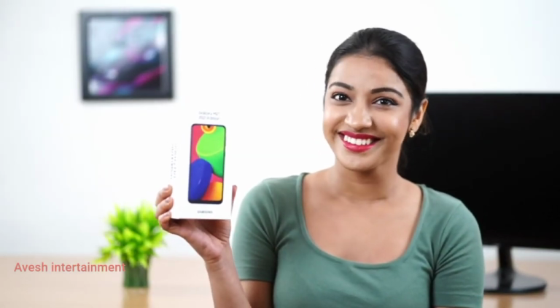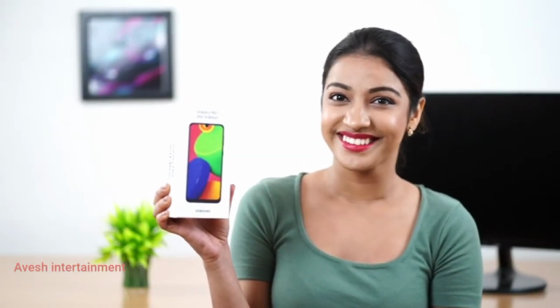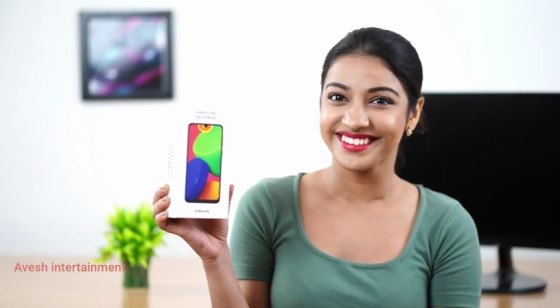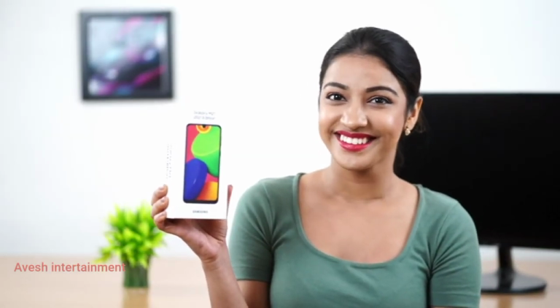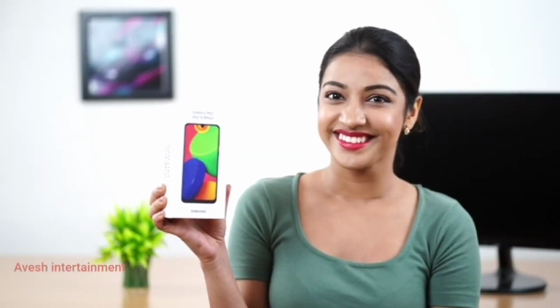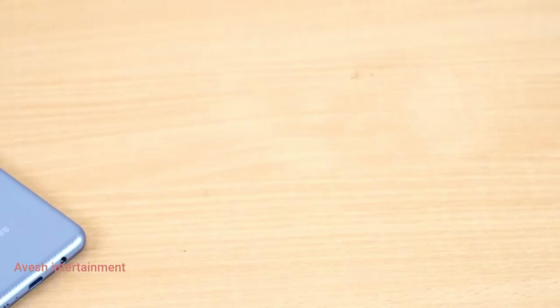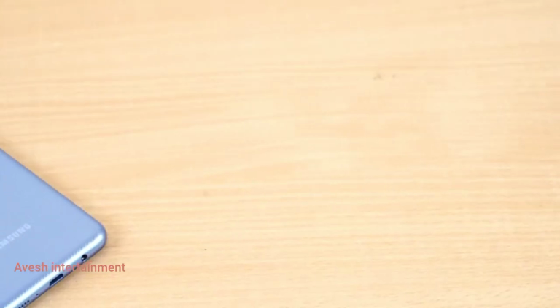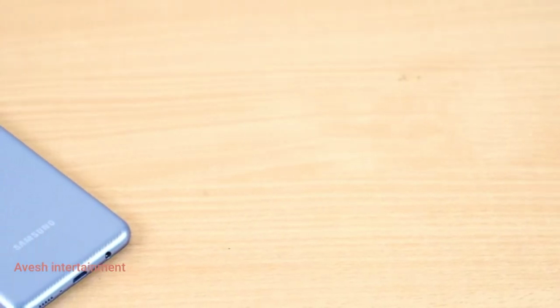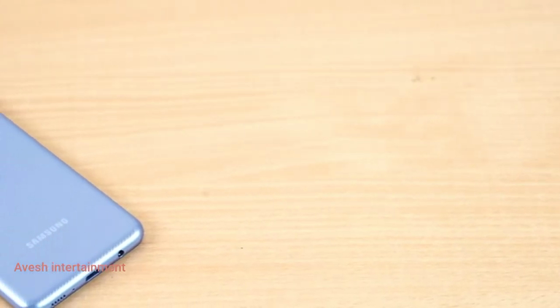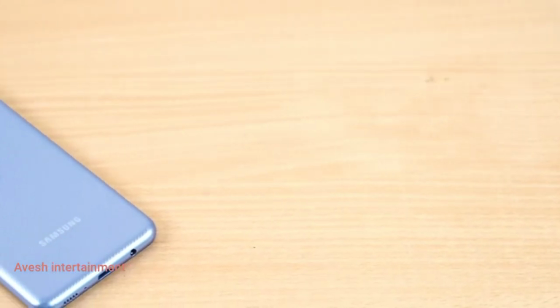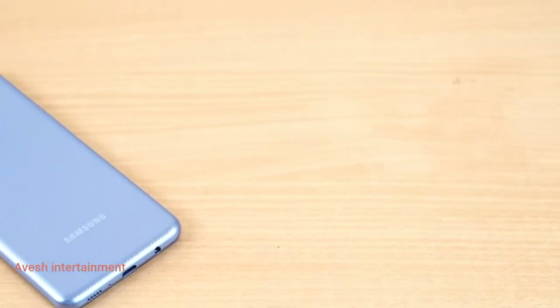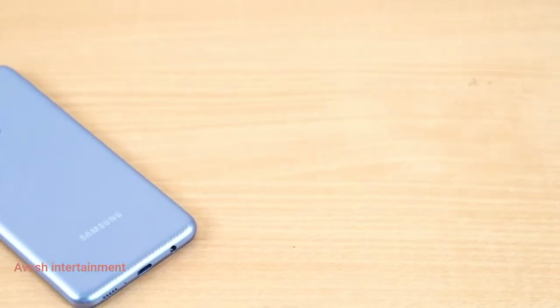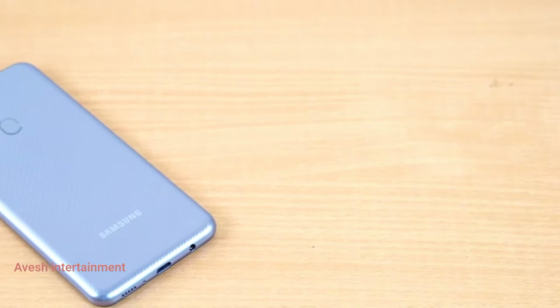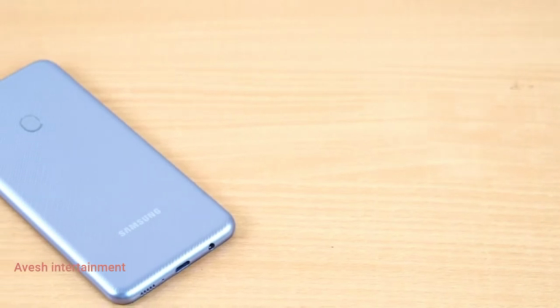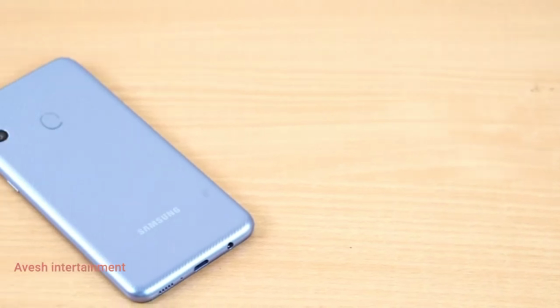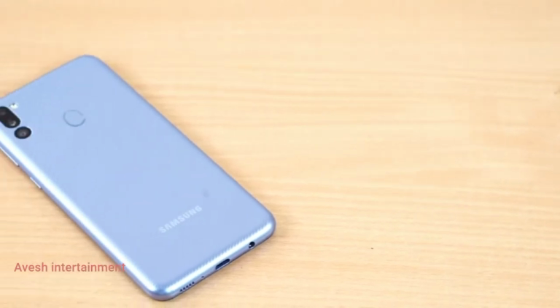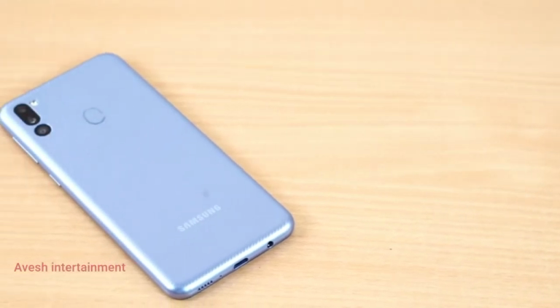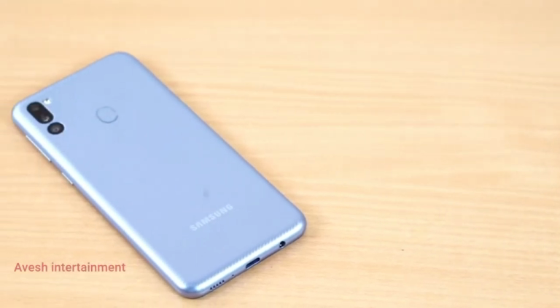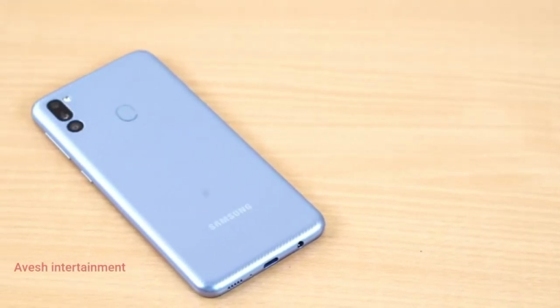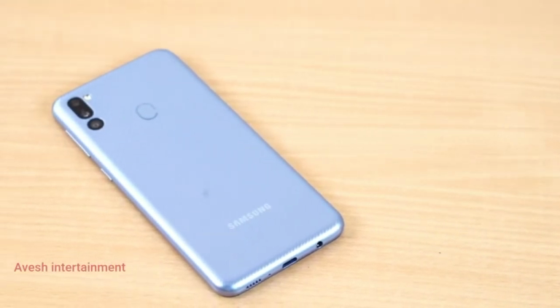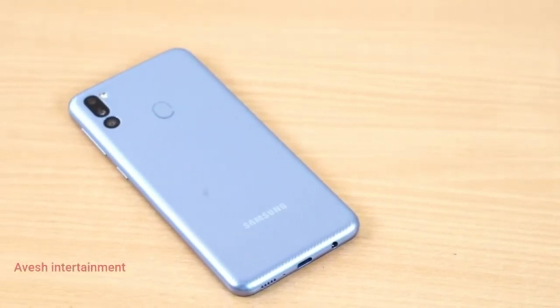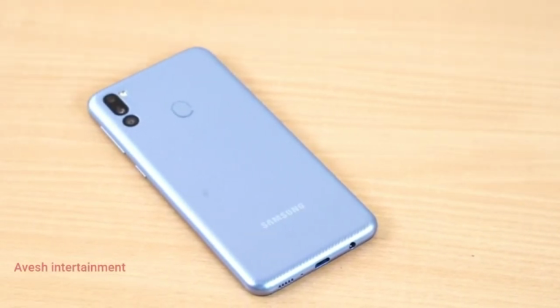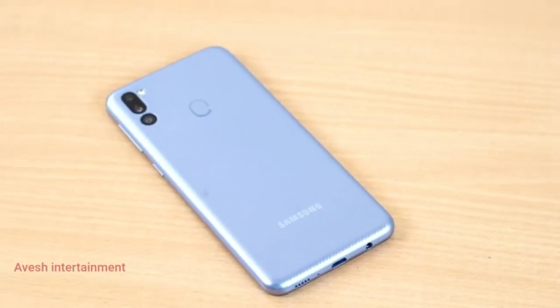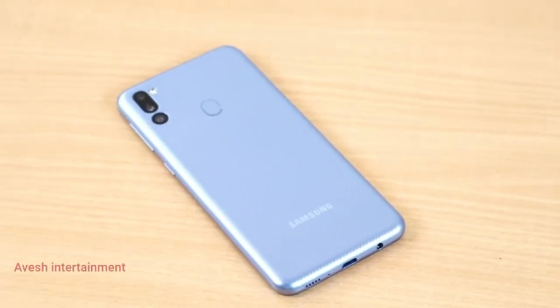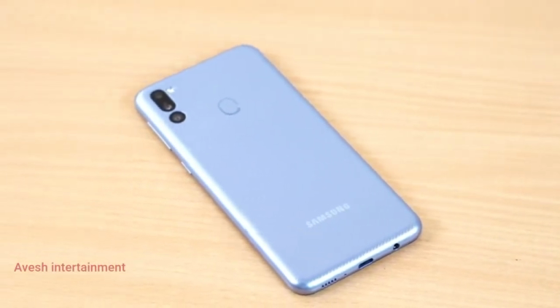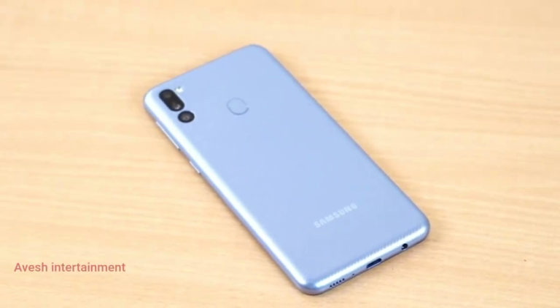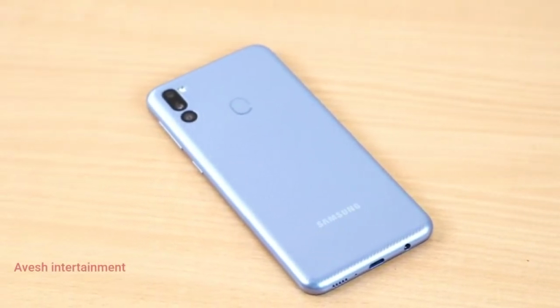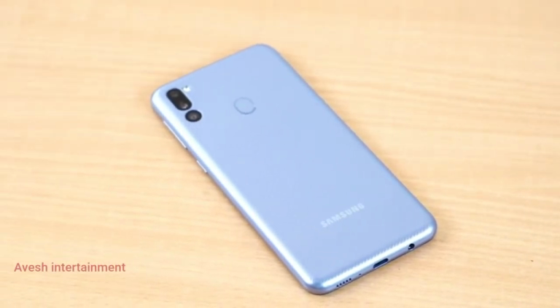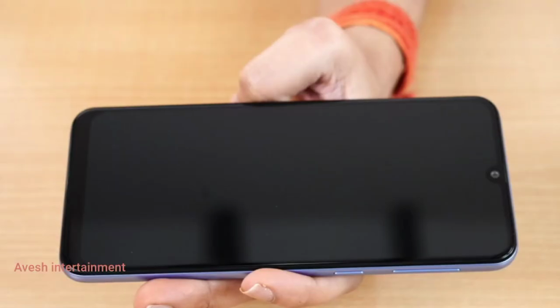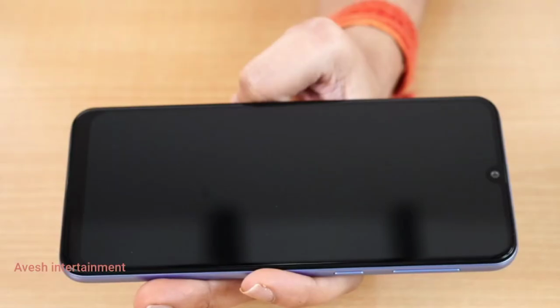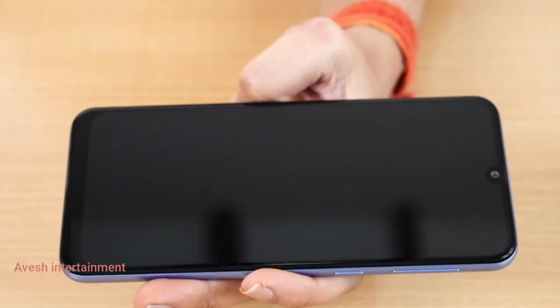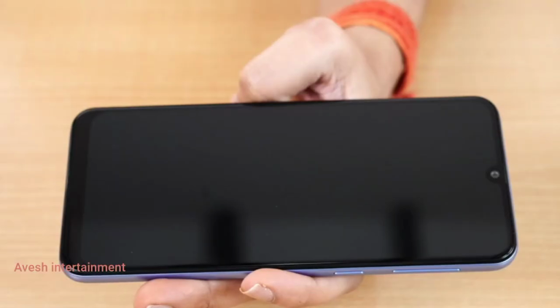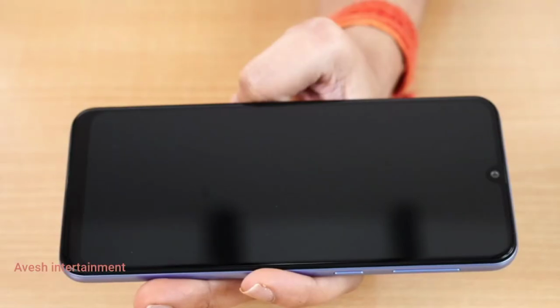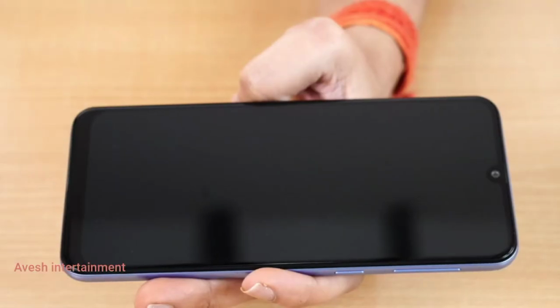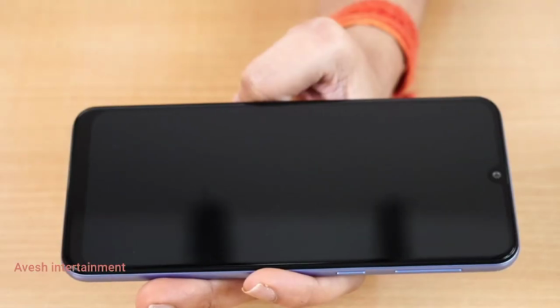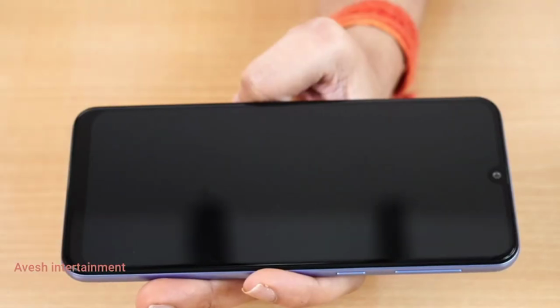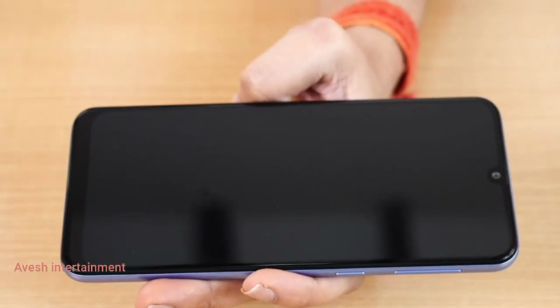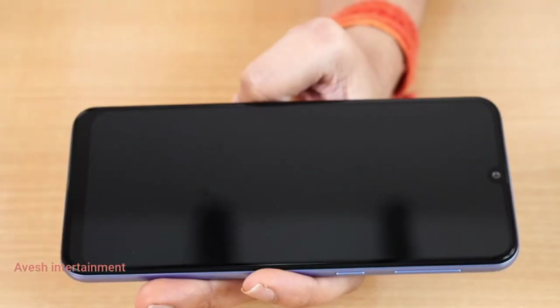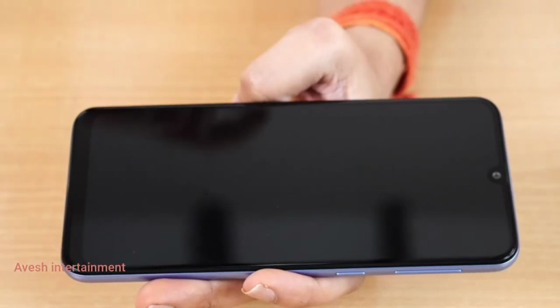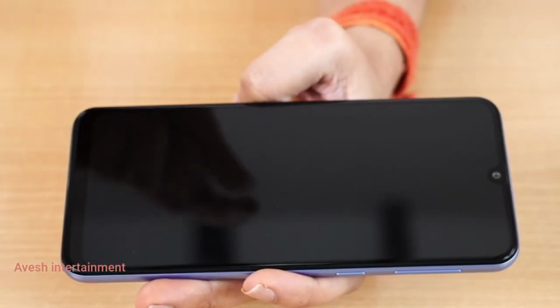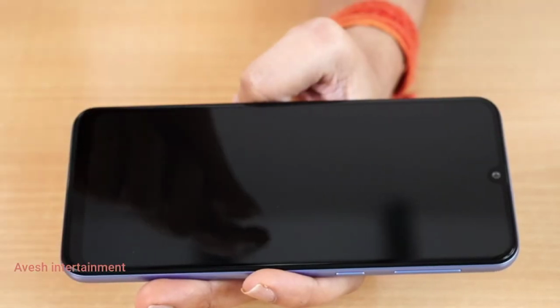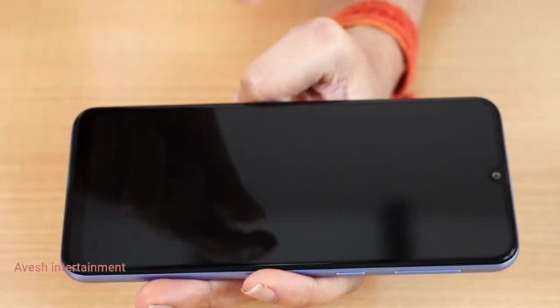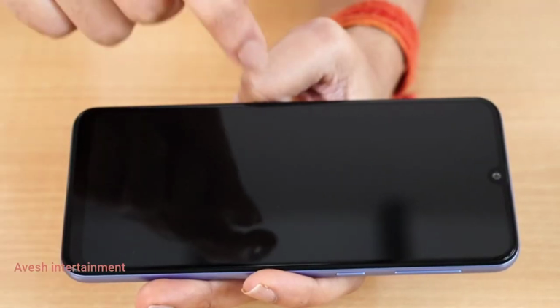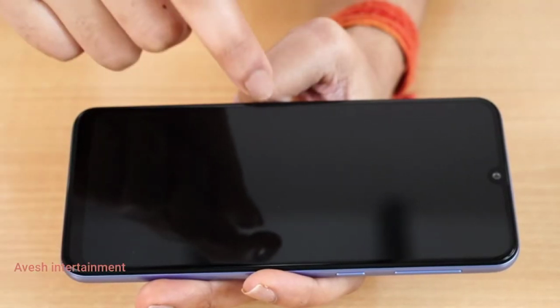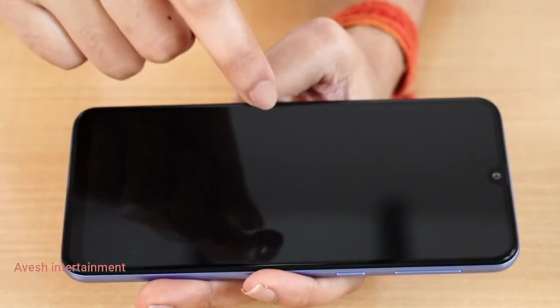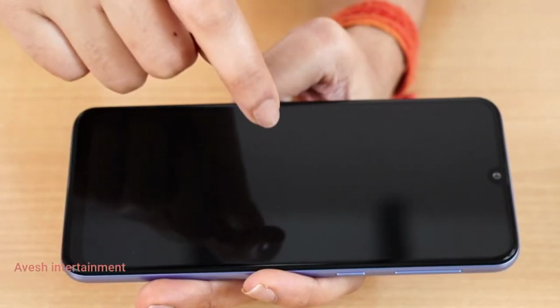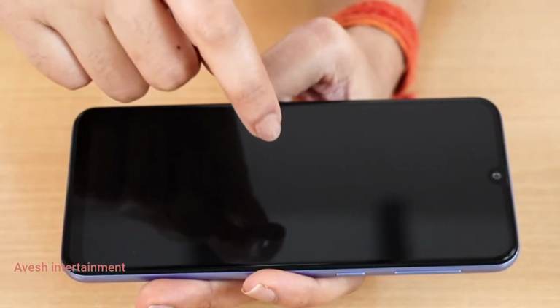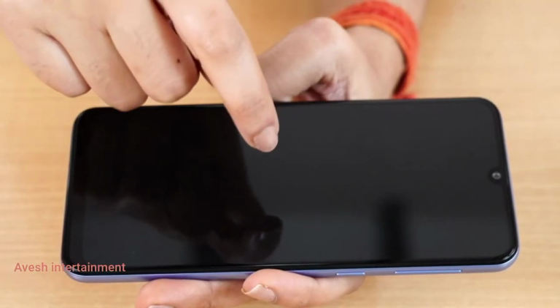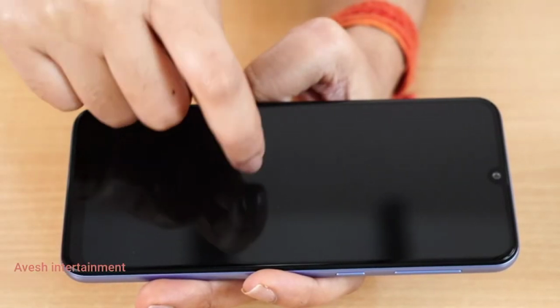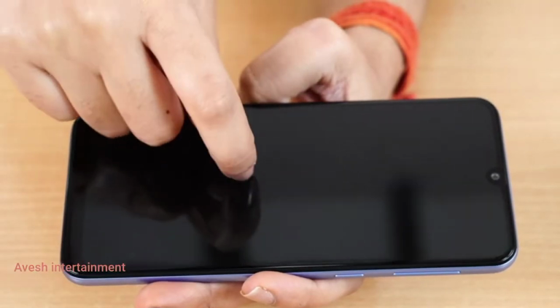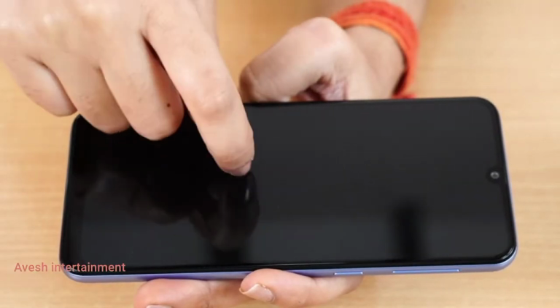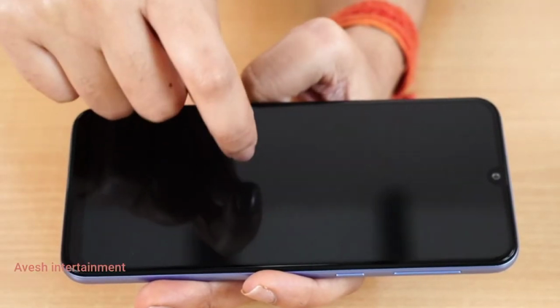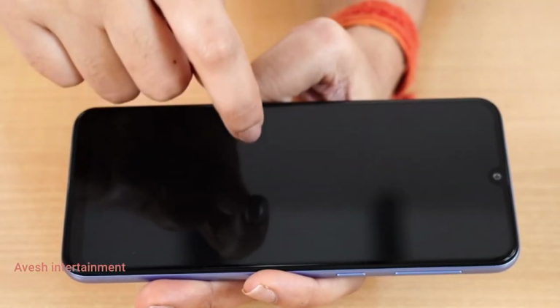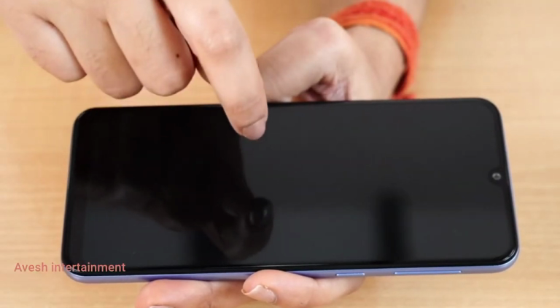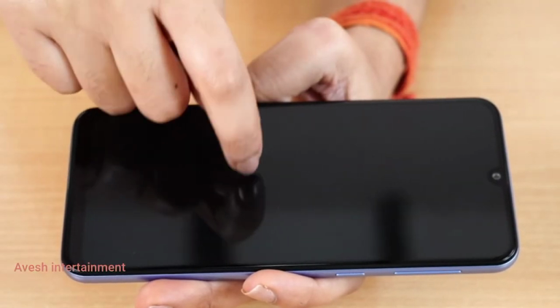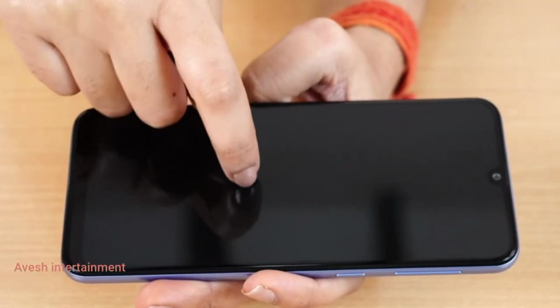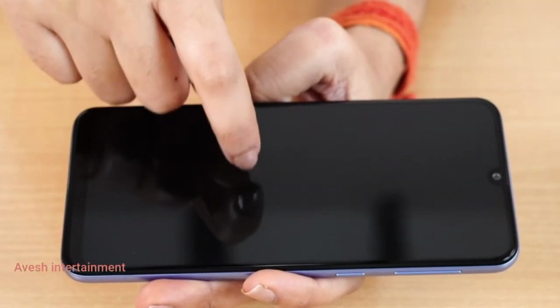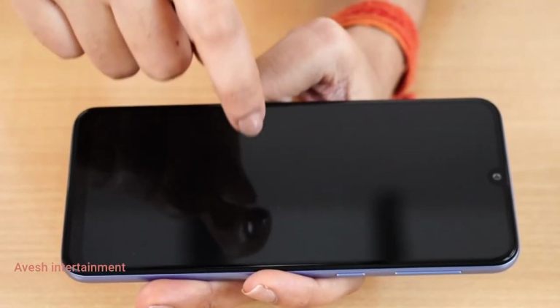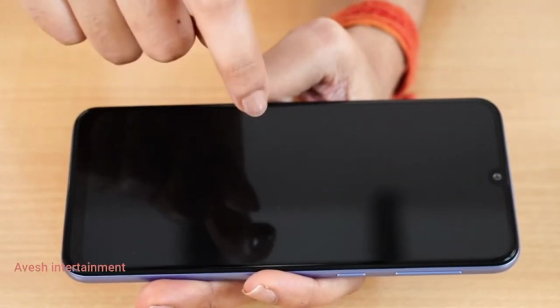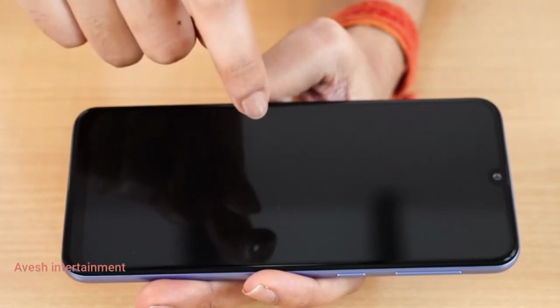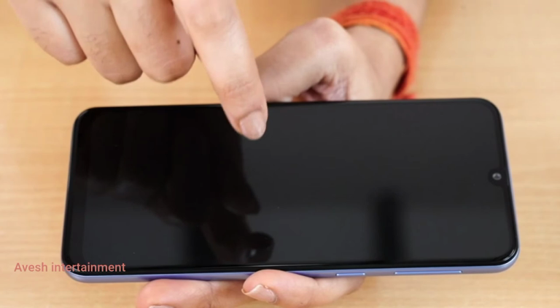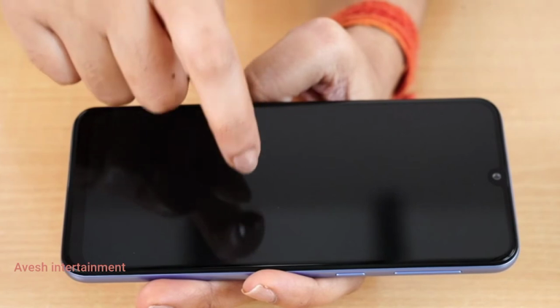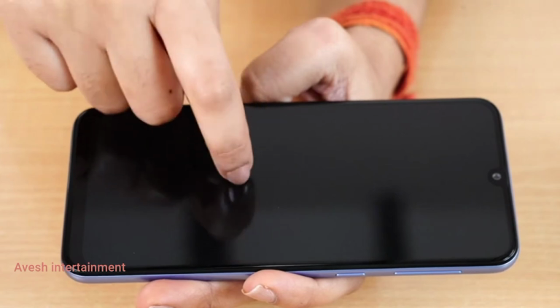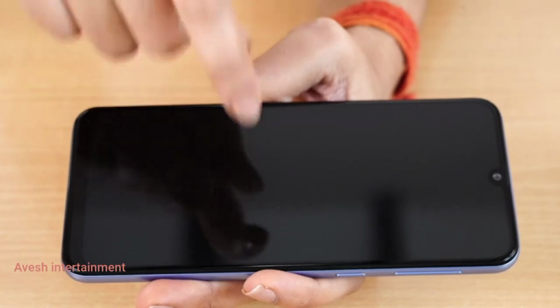I have got it in the Arctic blue color. This phone has a 6.4-inch display that is protected by Gorilla Glass.